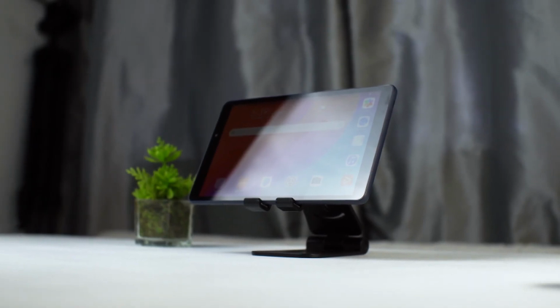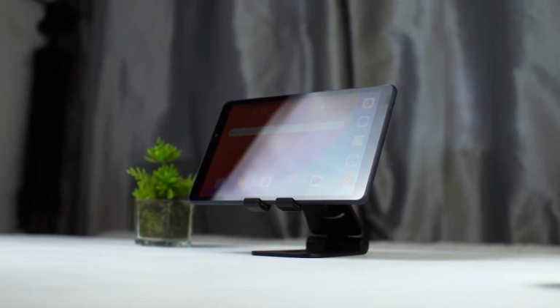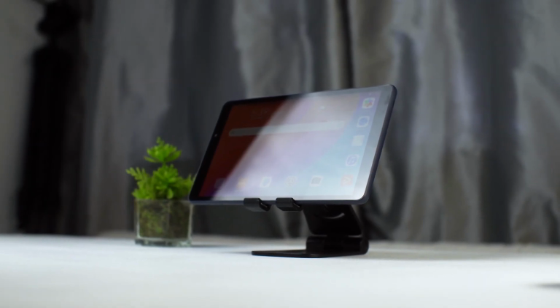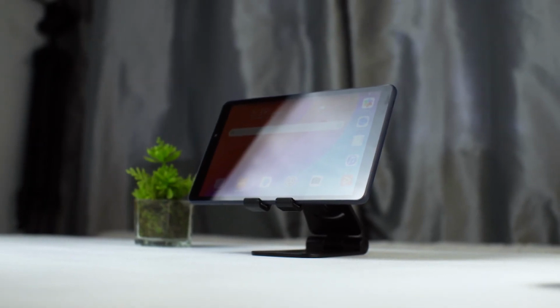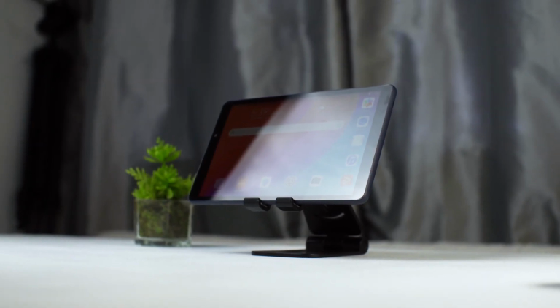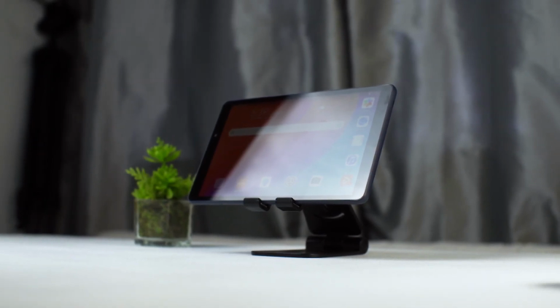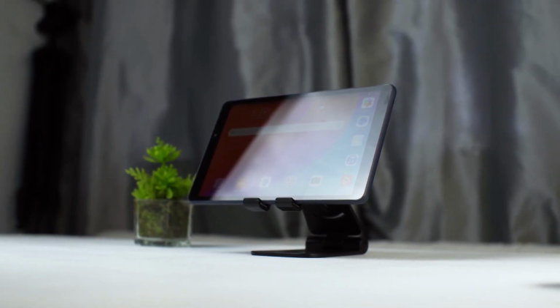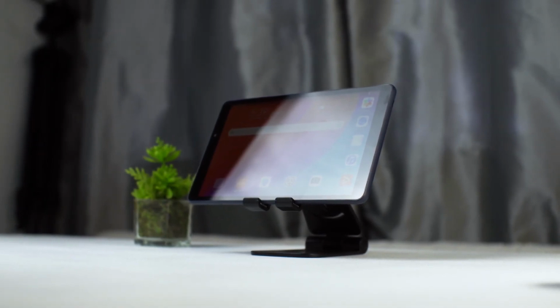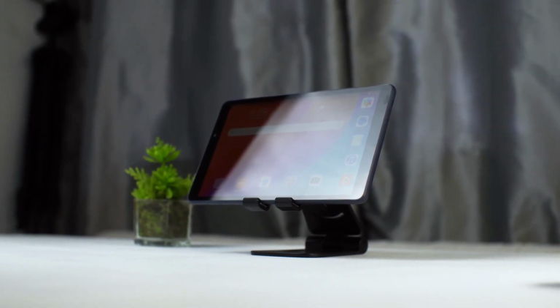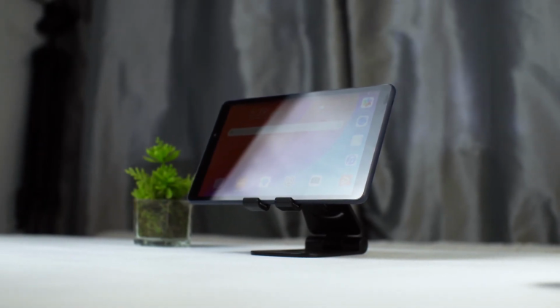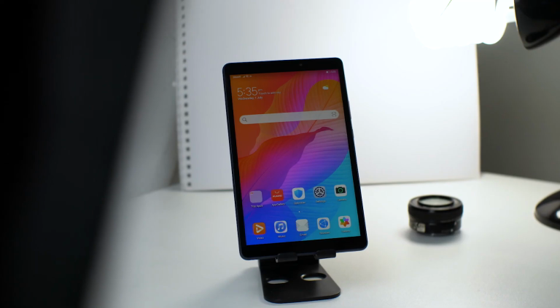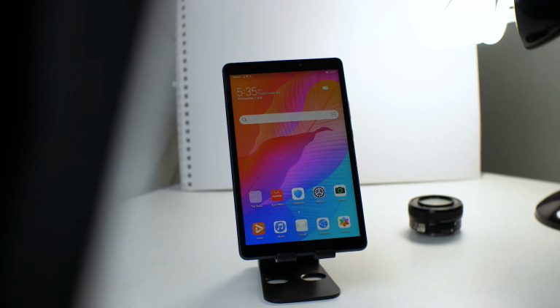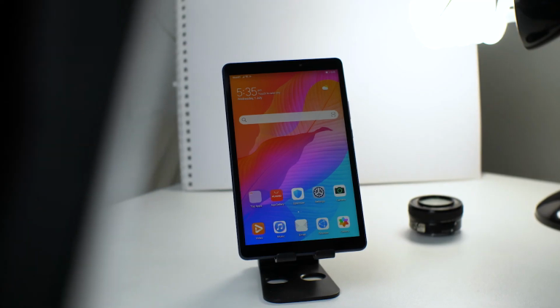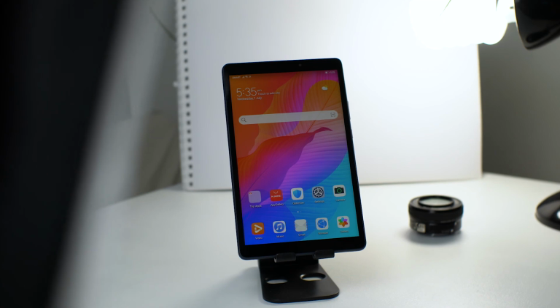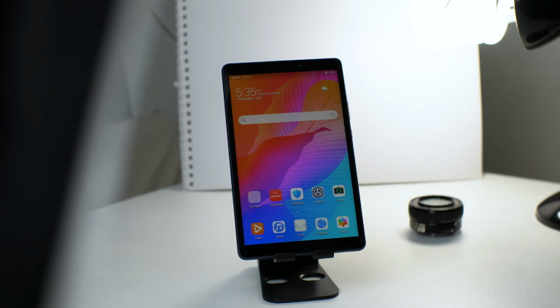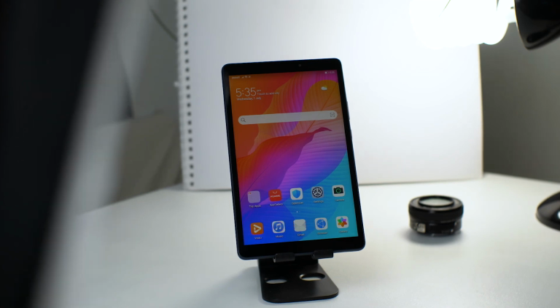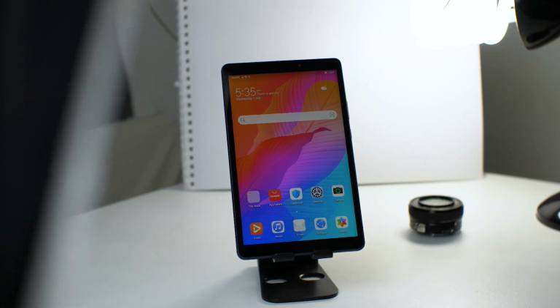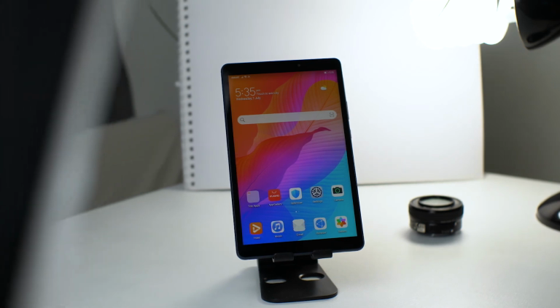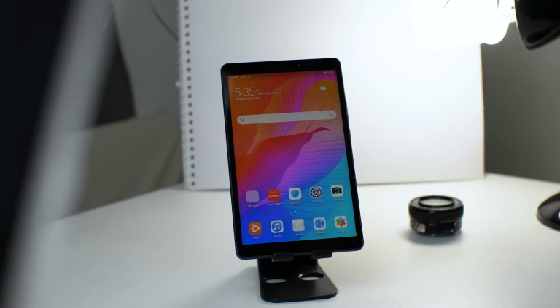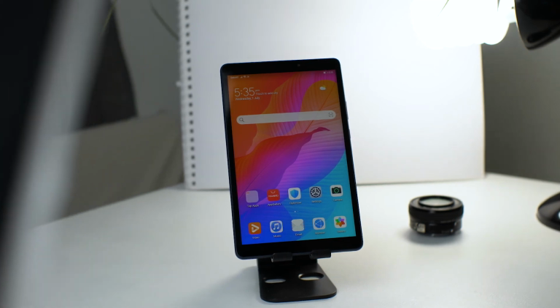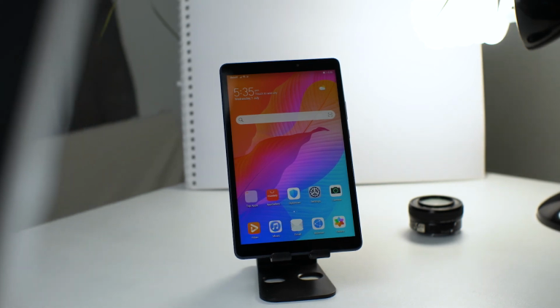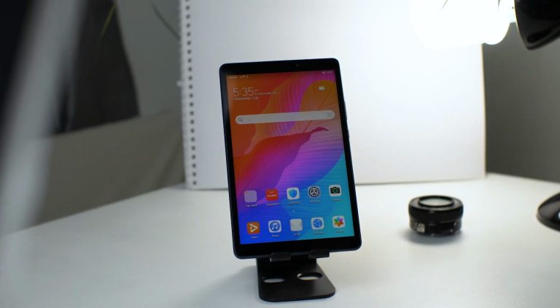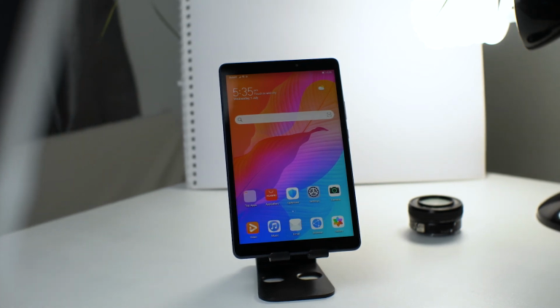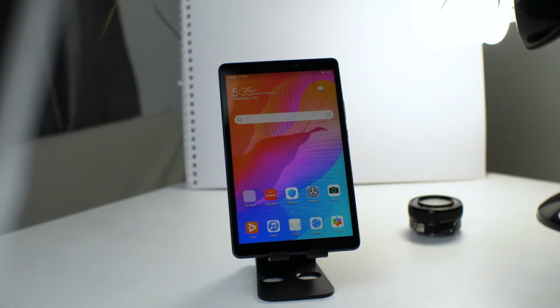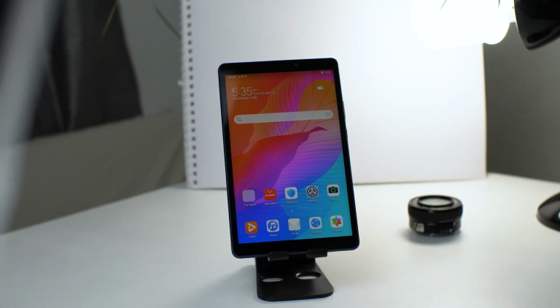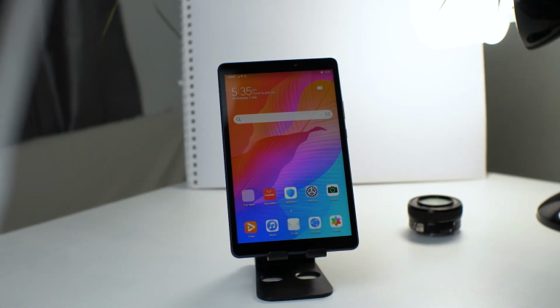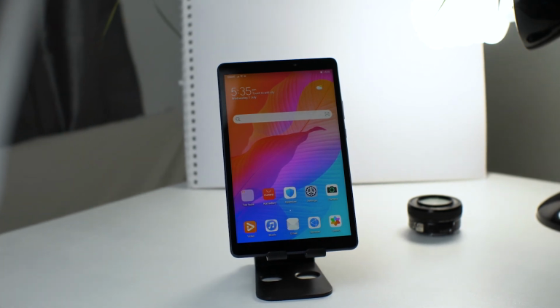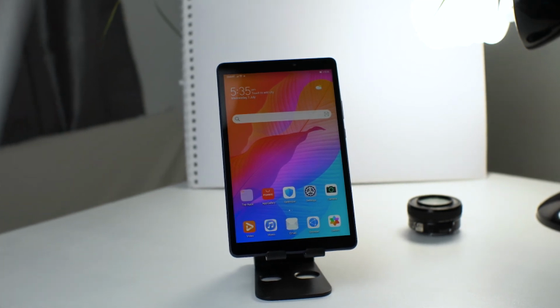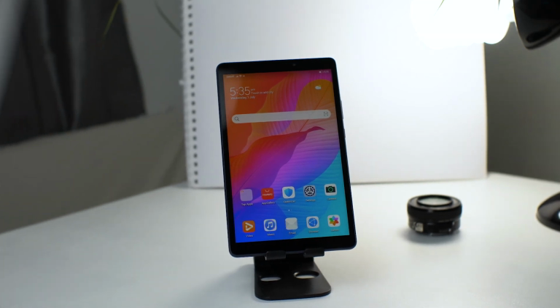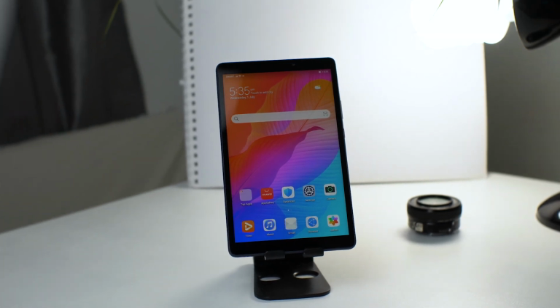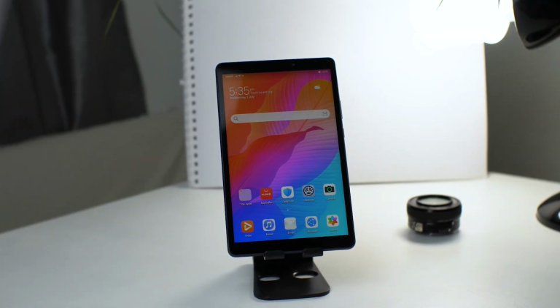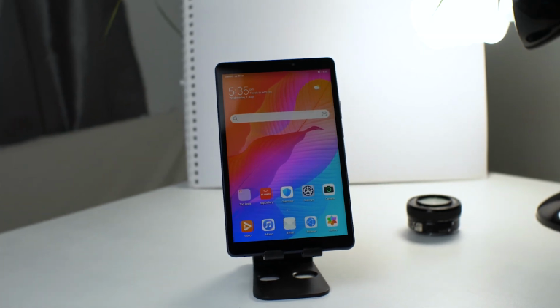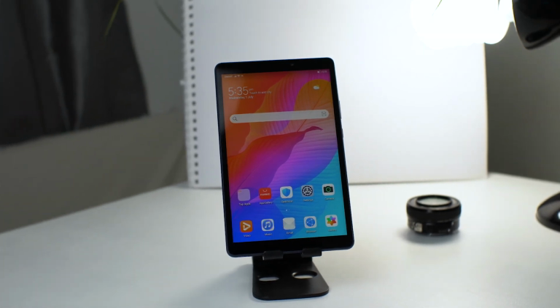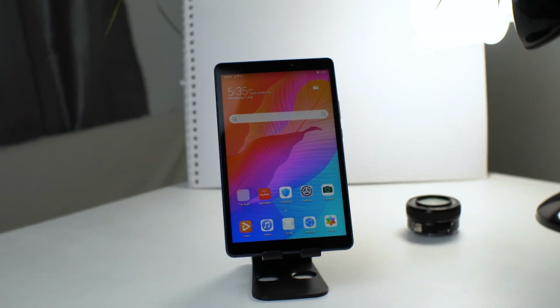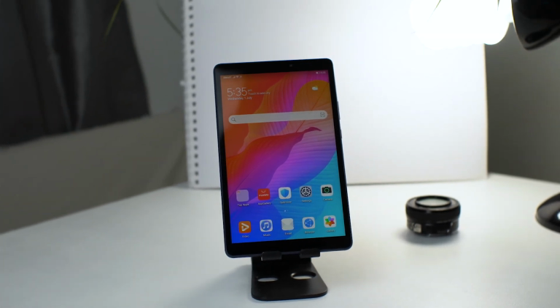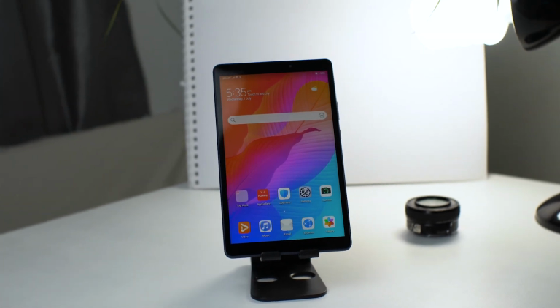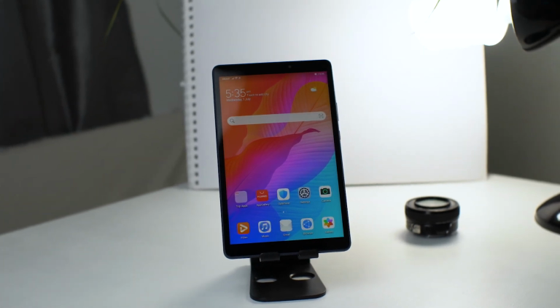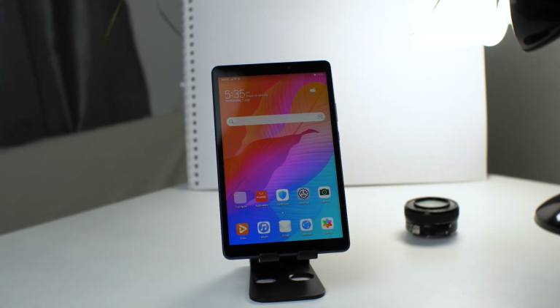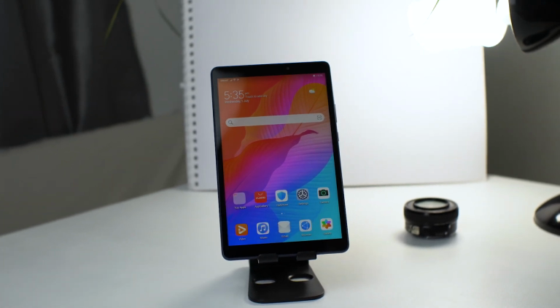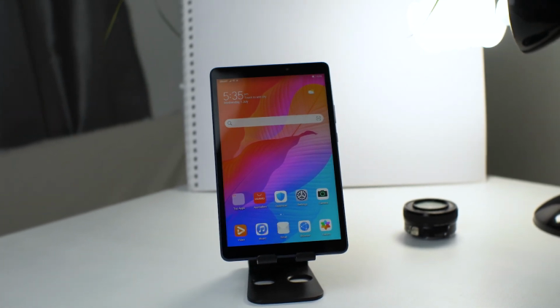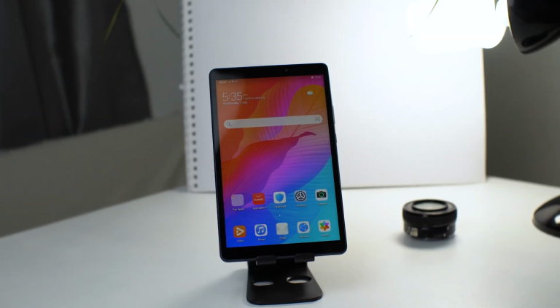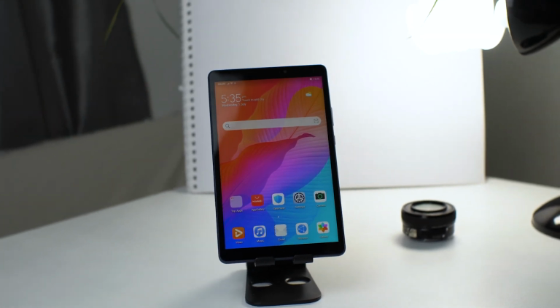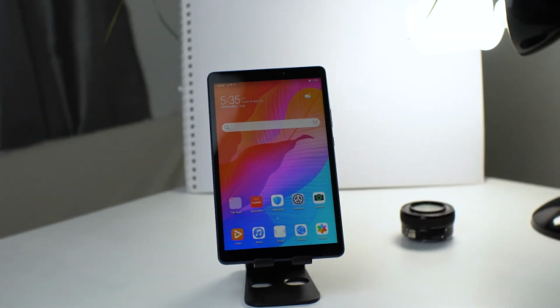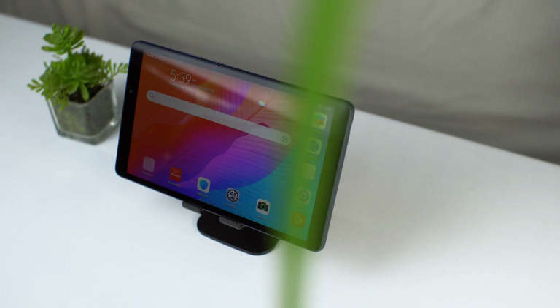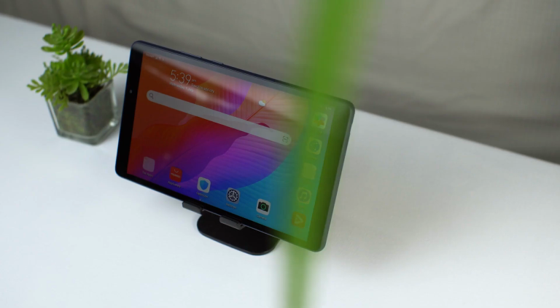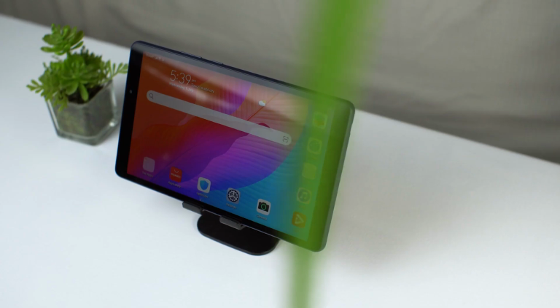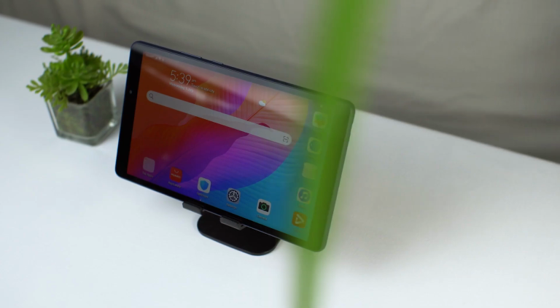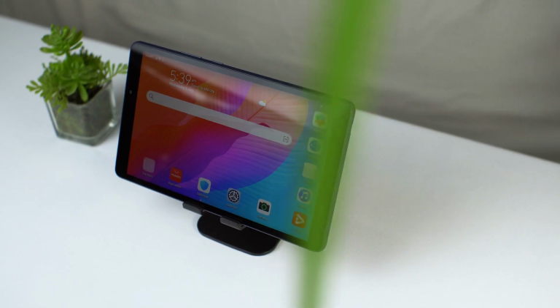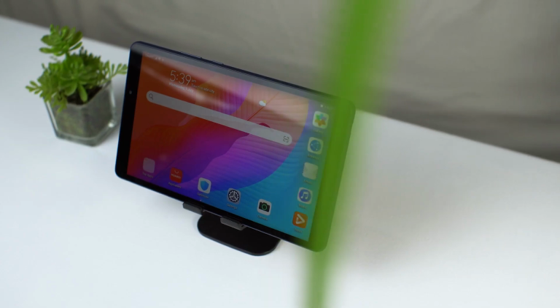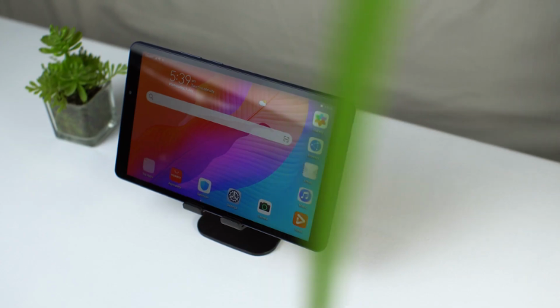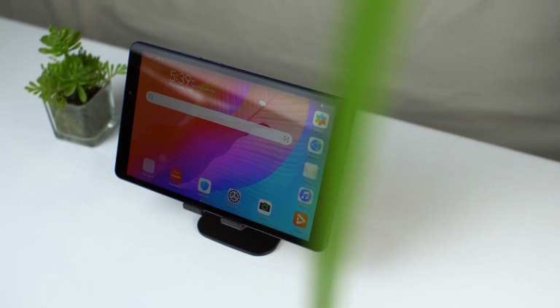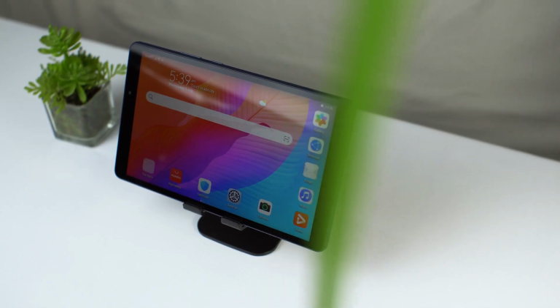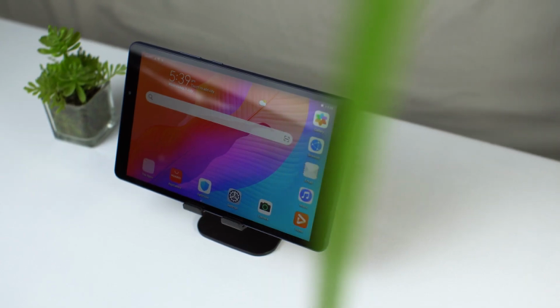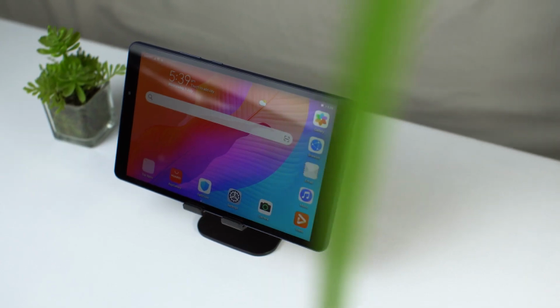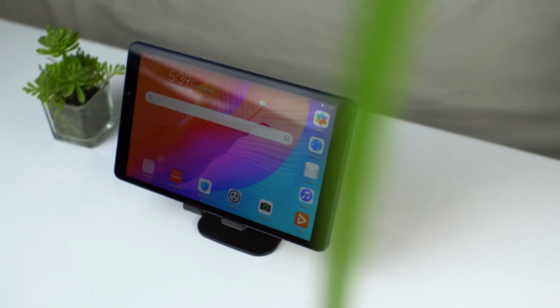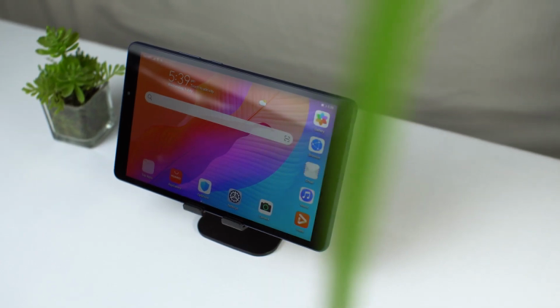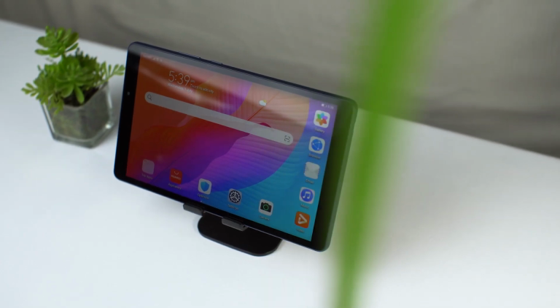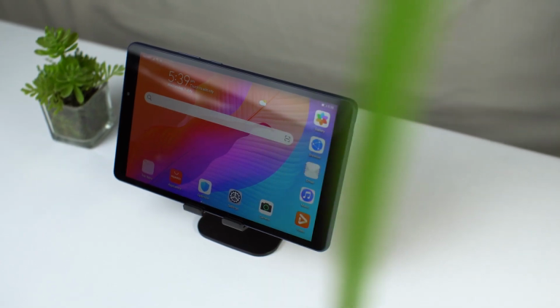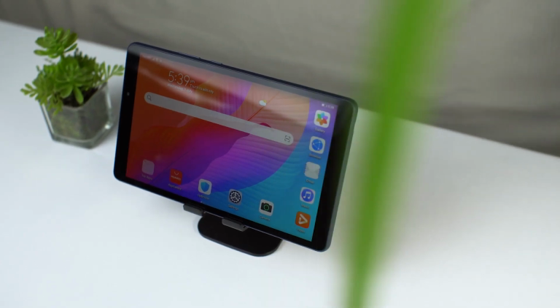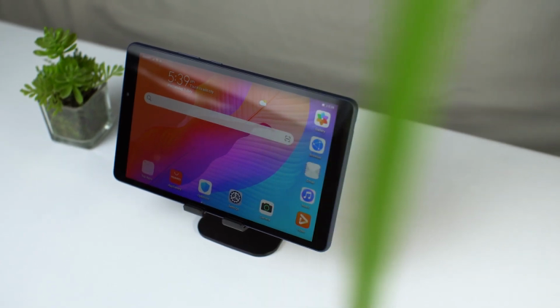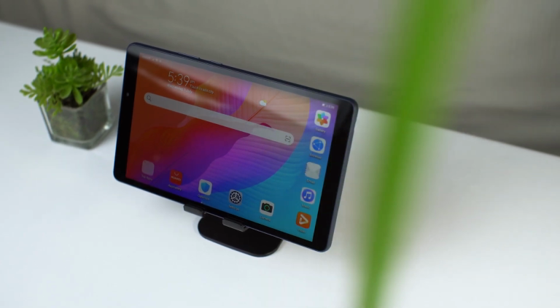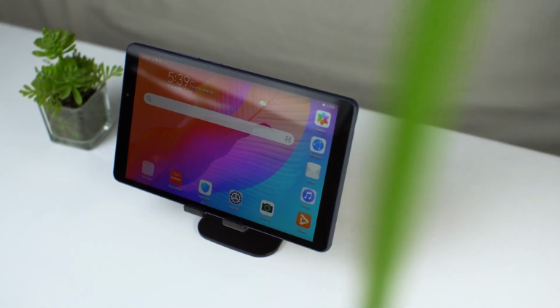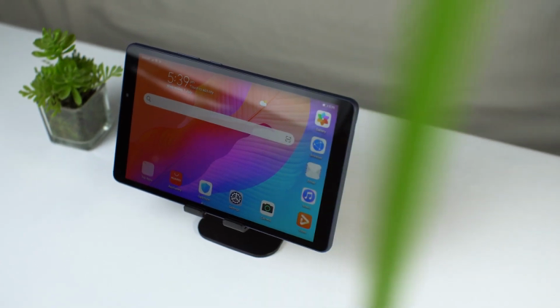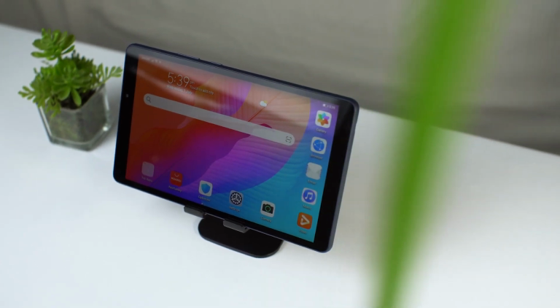So that's it for my Huawei MatePad T8 and App Gallery review. I'll see you in the next one, and as always, stay safe.